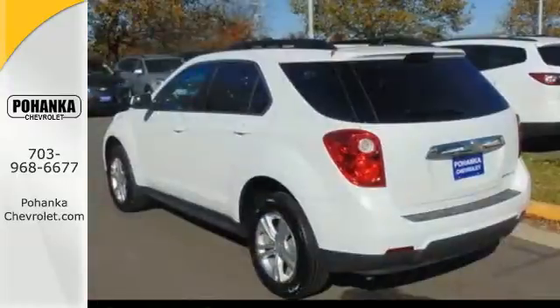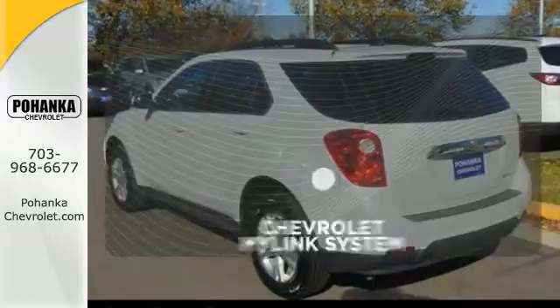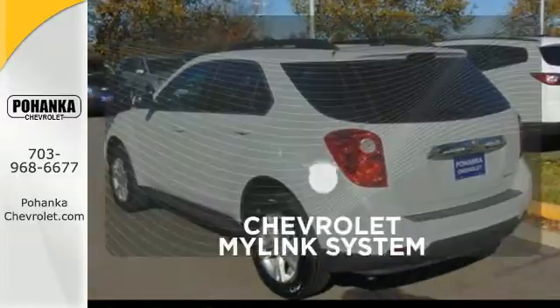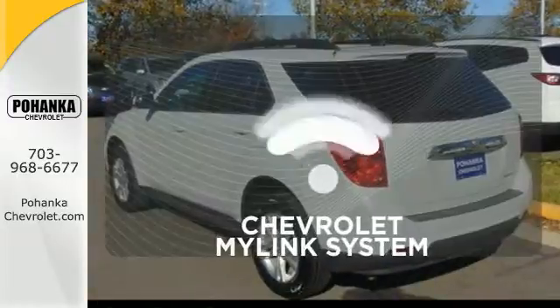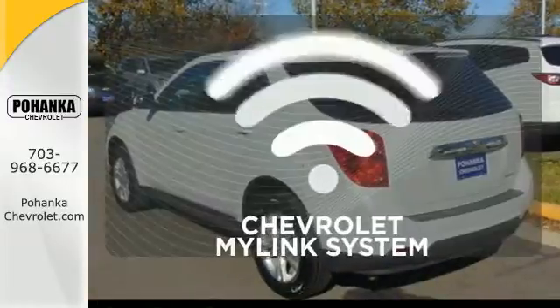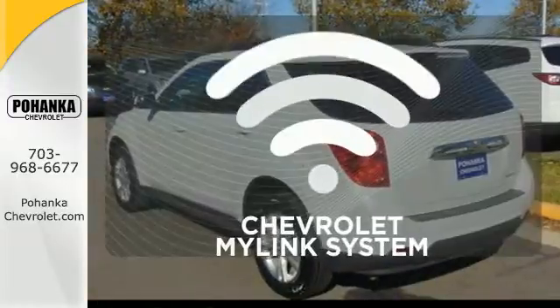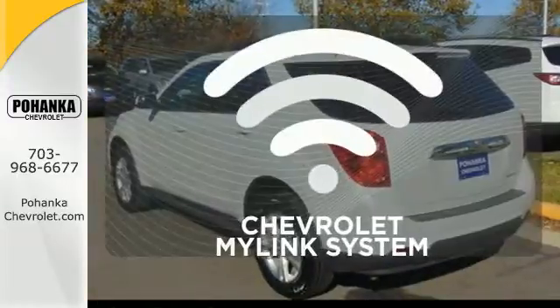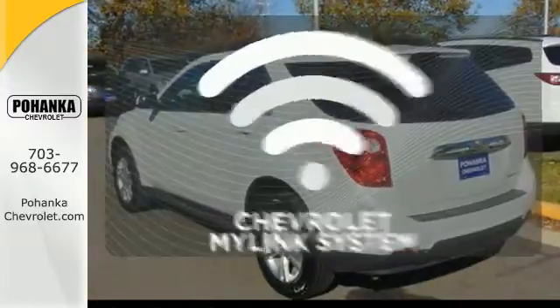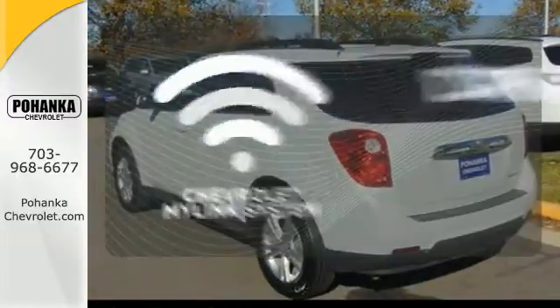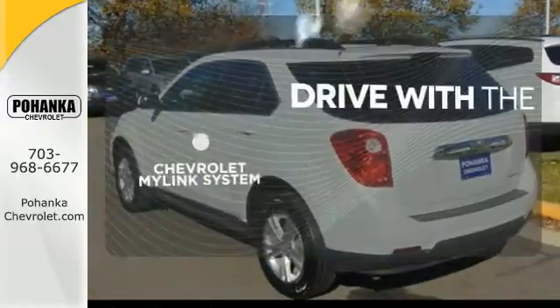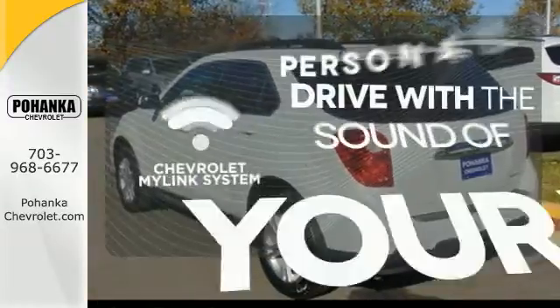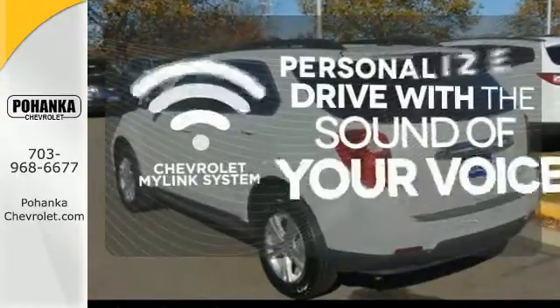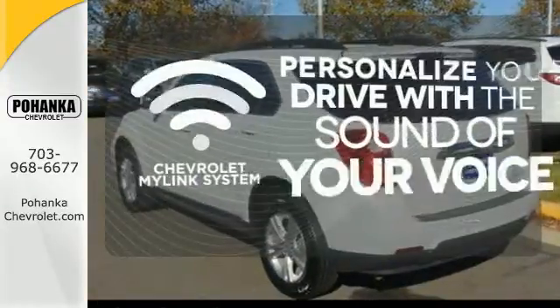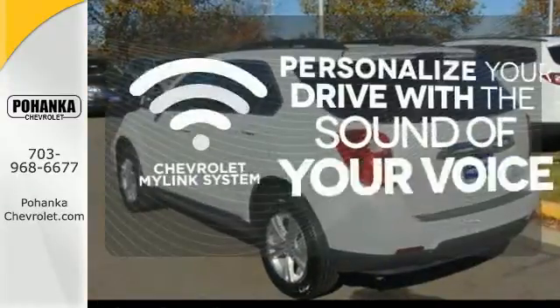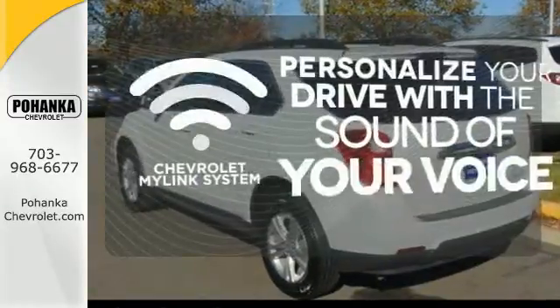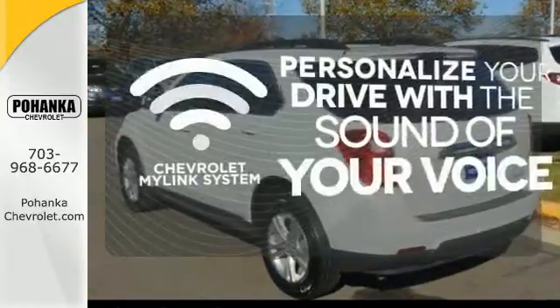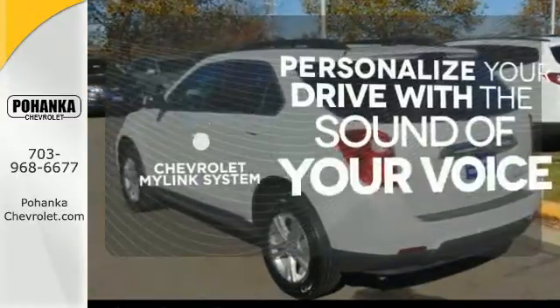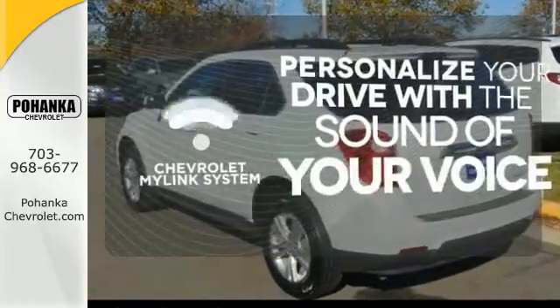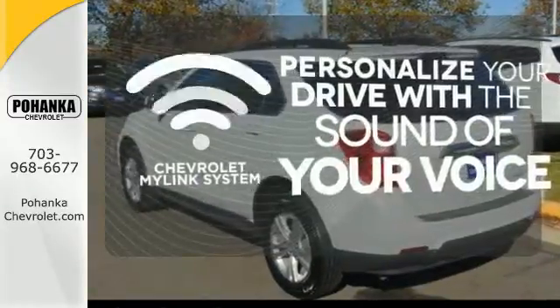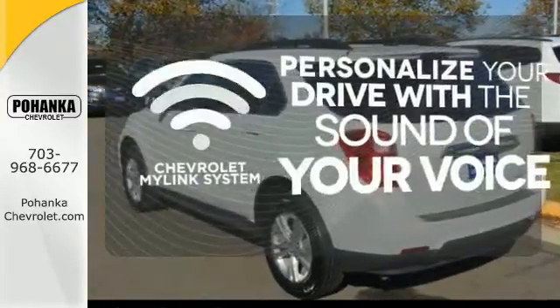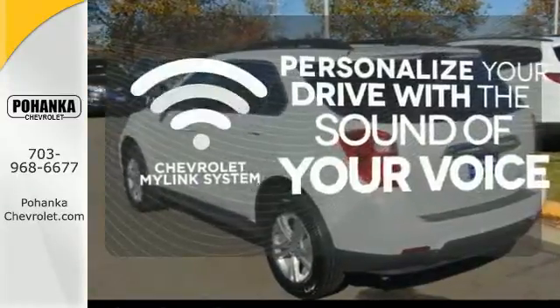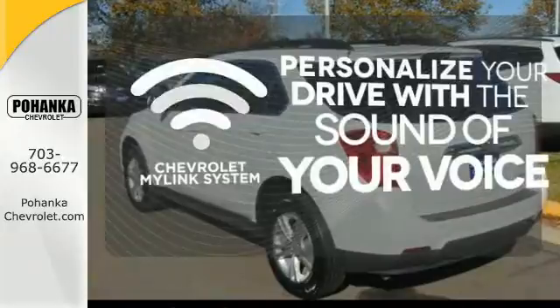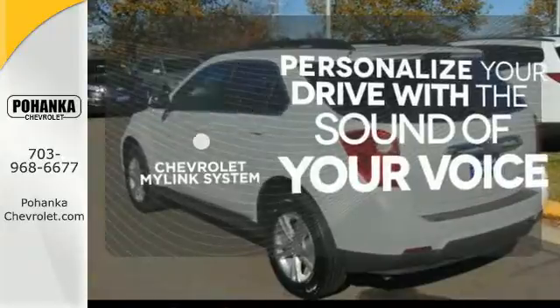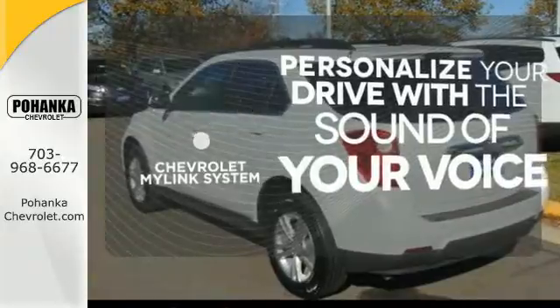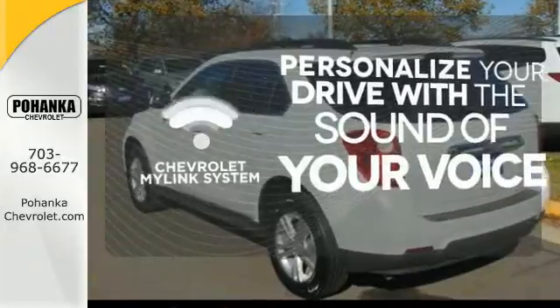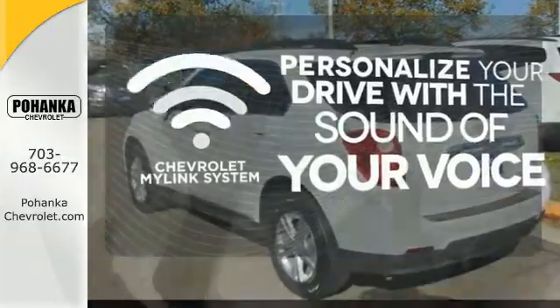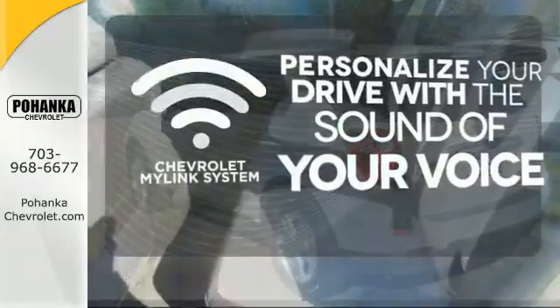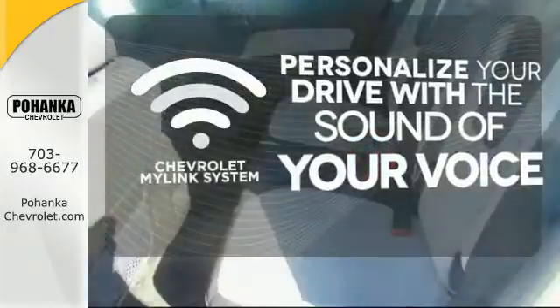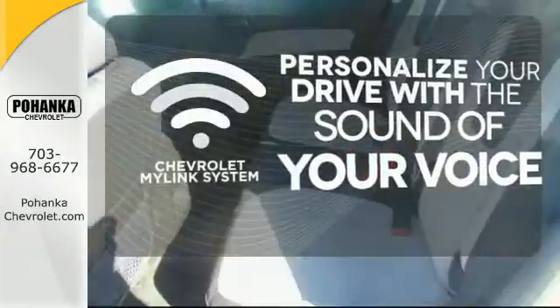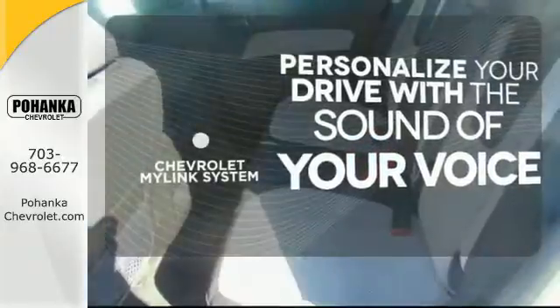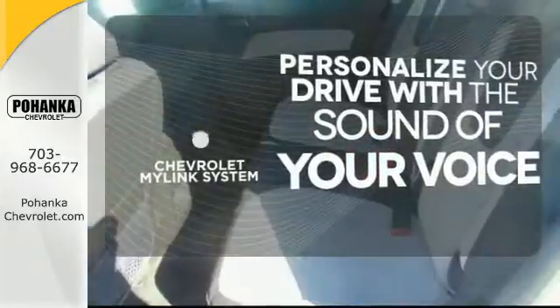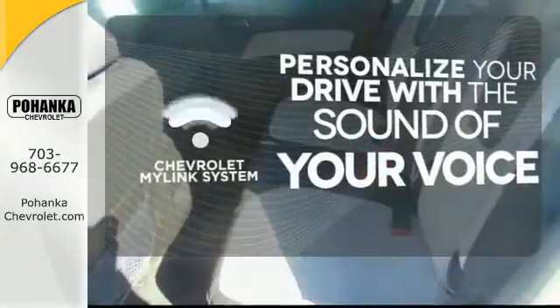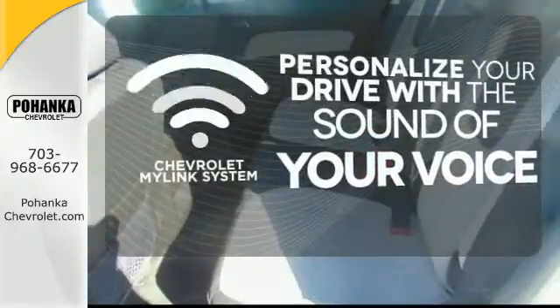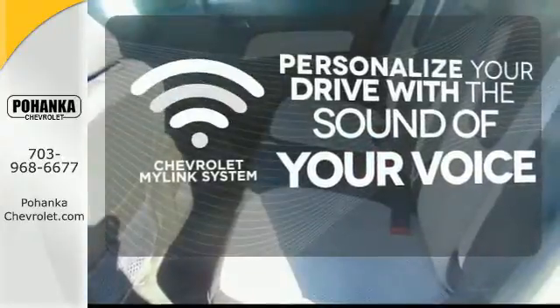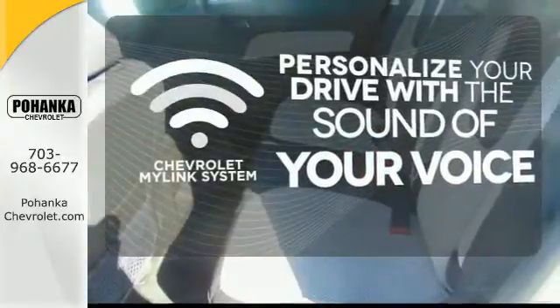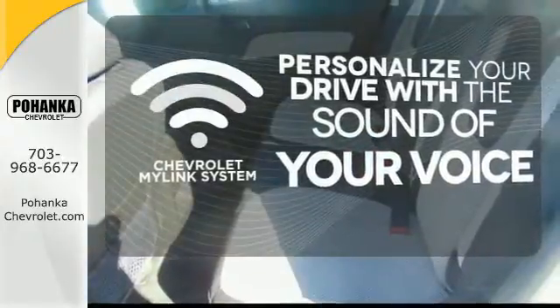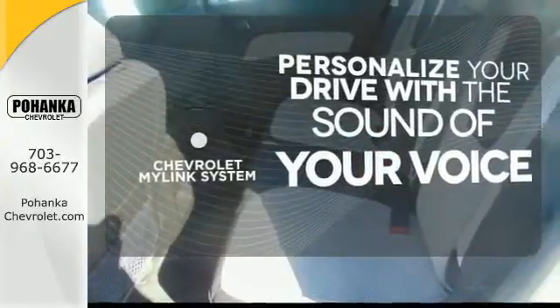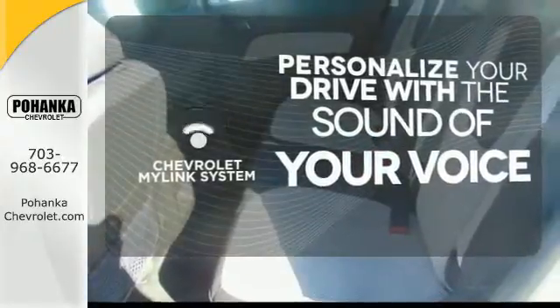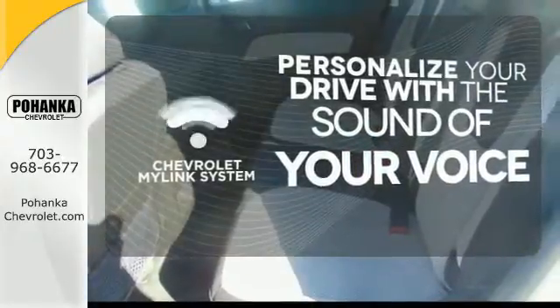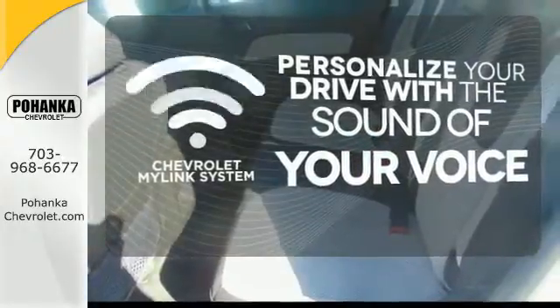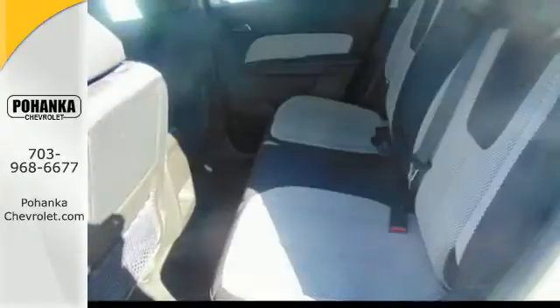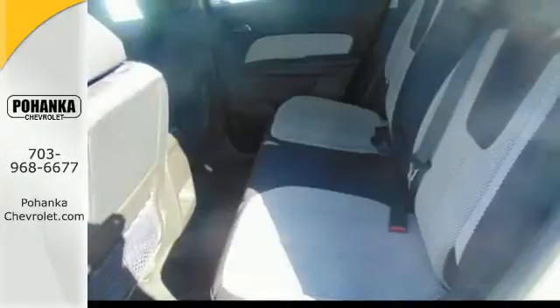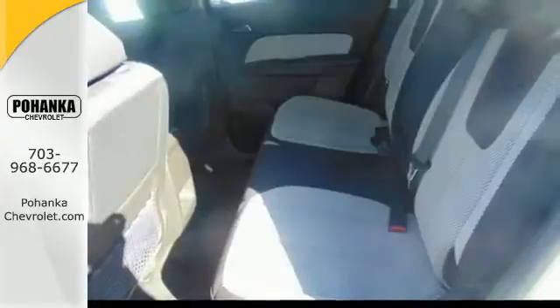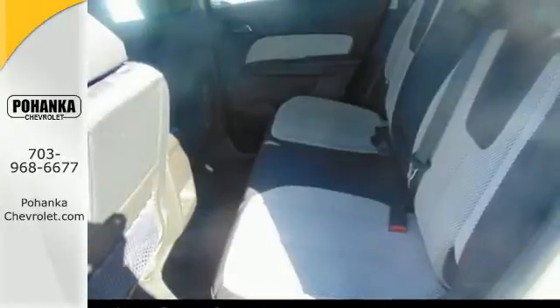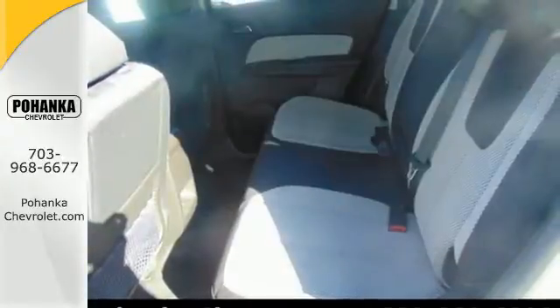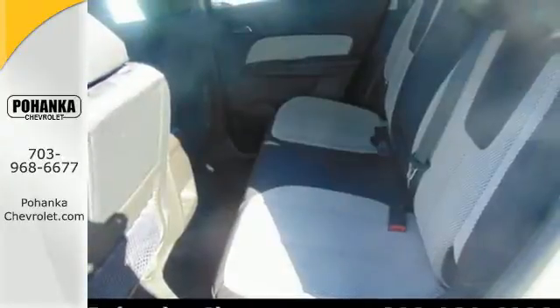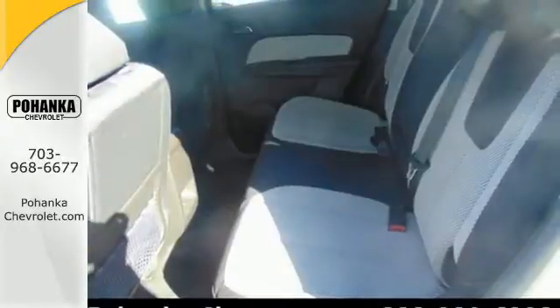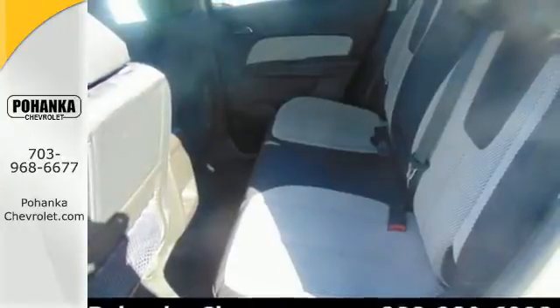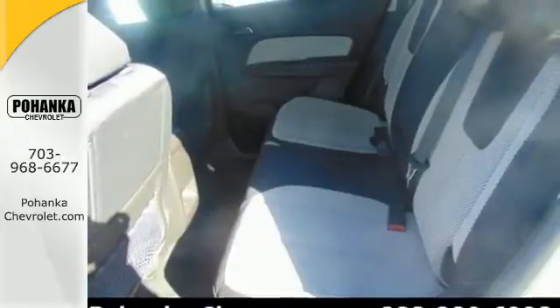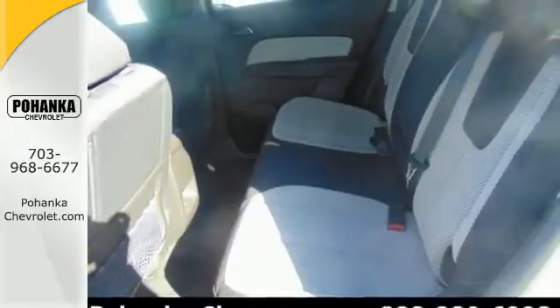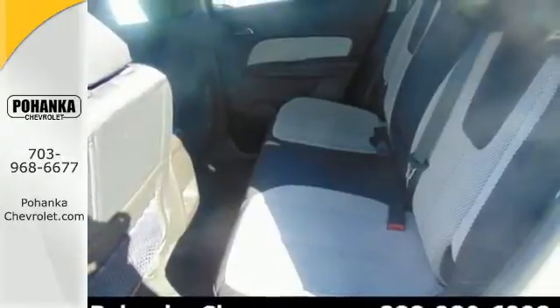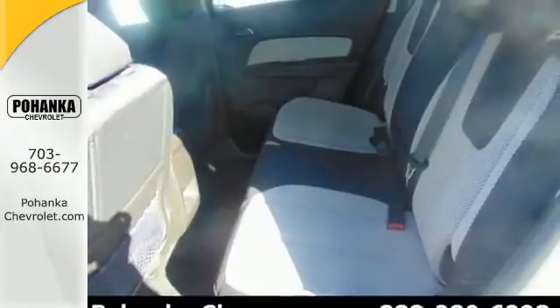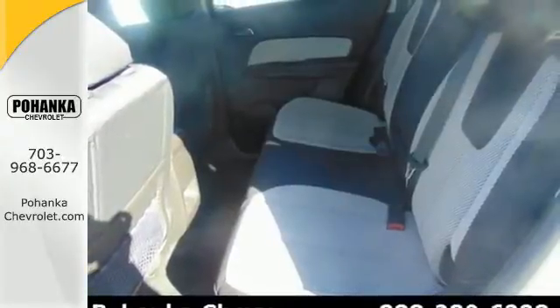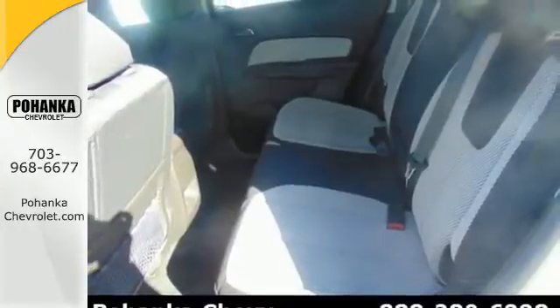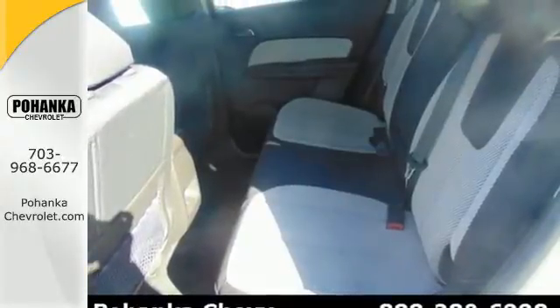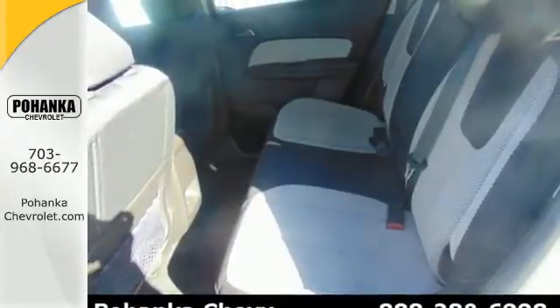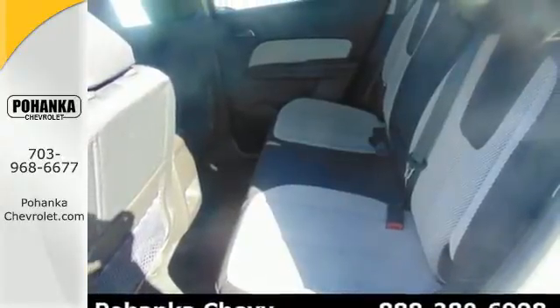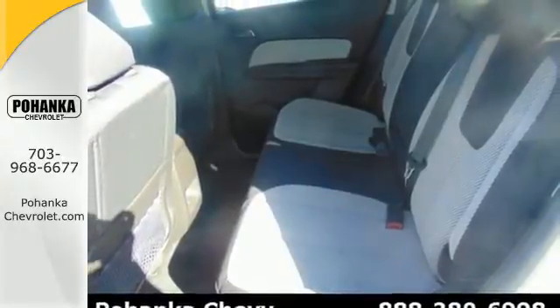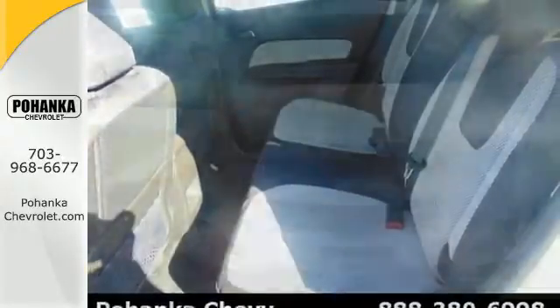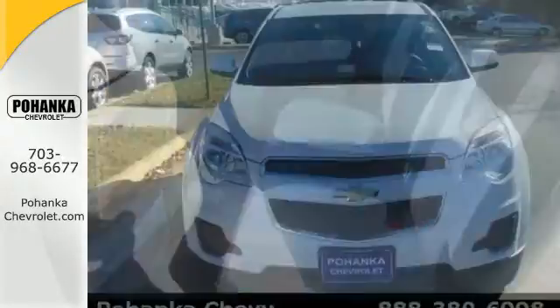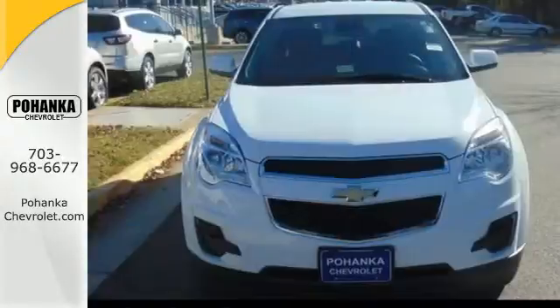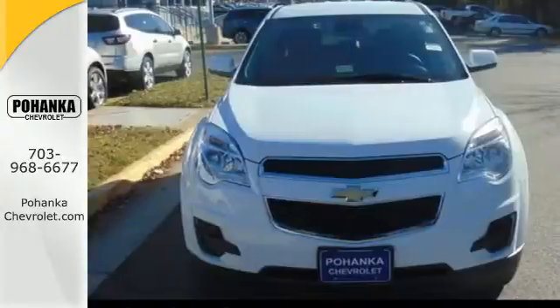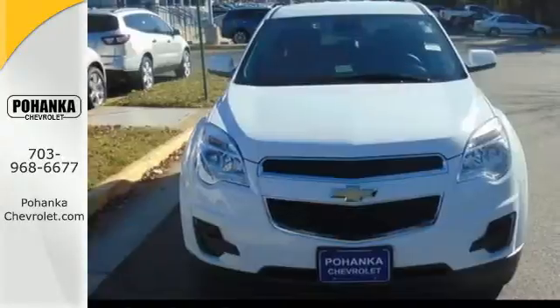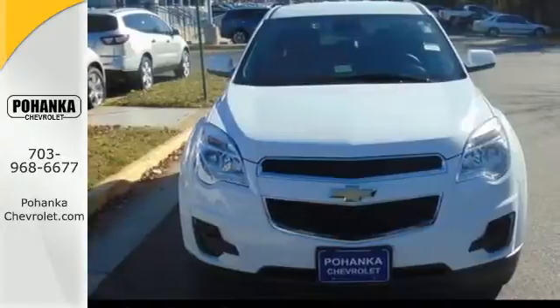Personalize your drive with voice activated Chevrolet's MyLink system. This Equinox also offers impressive fuel economy.